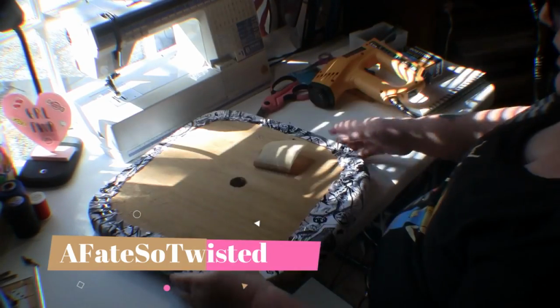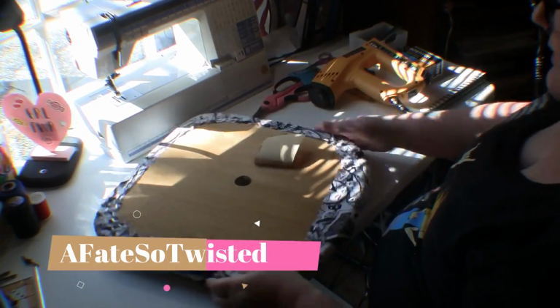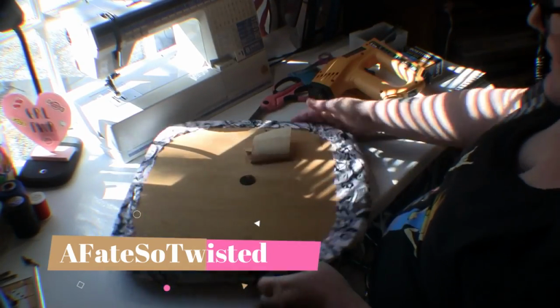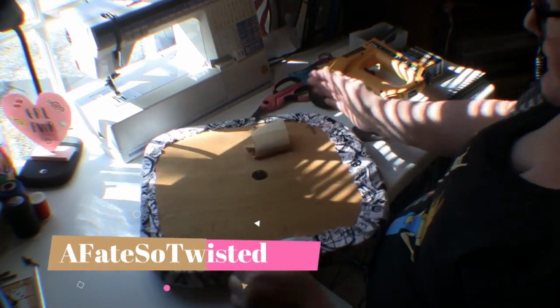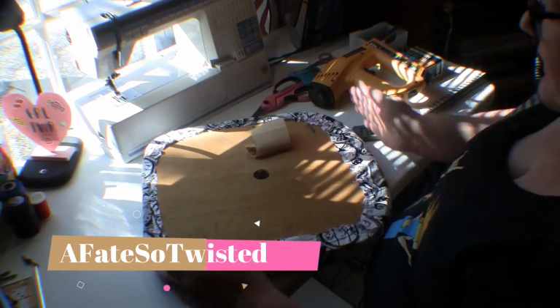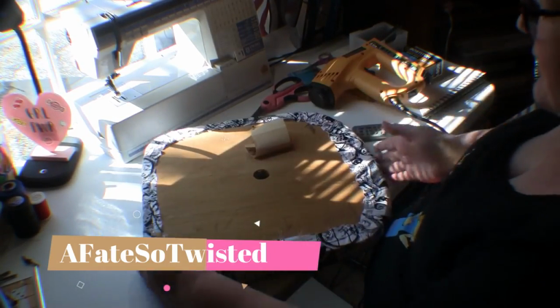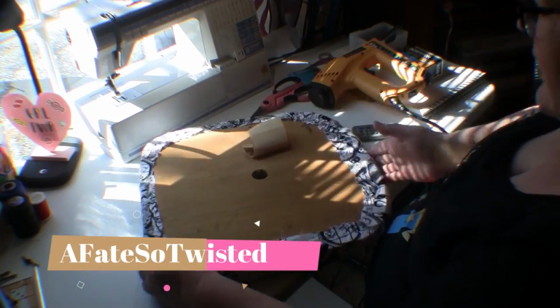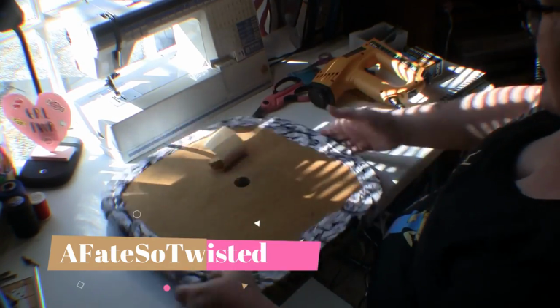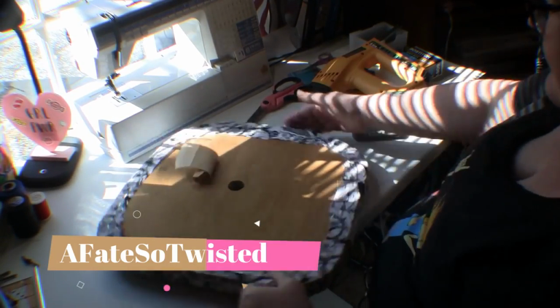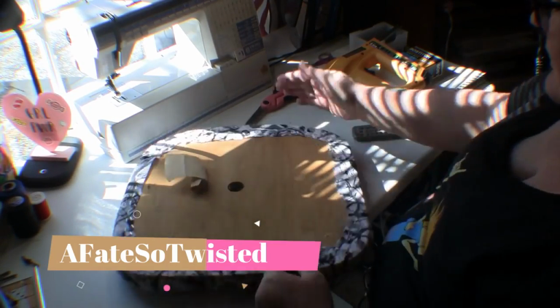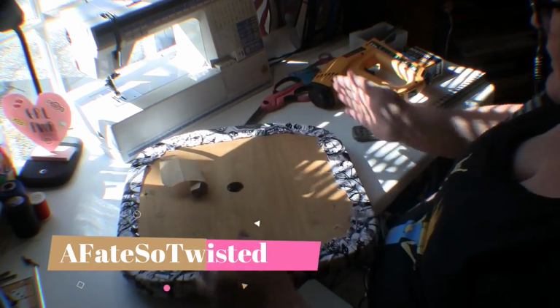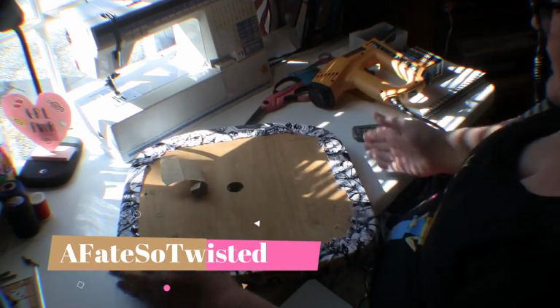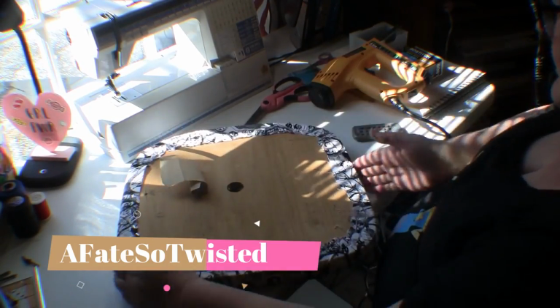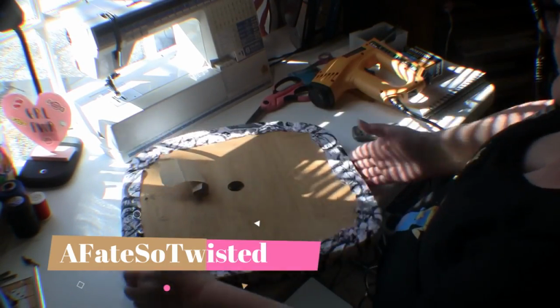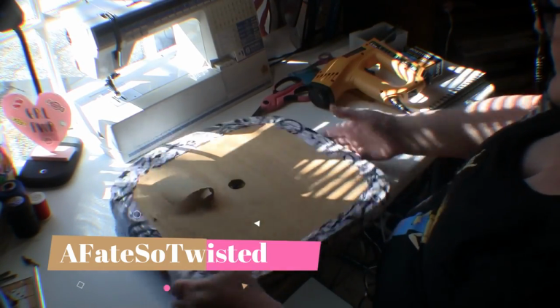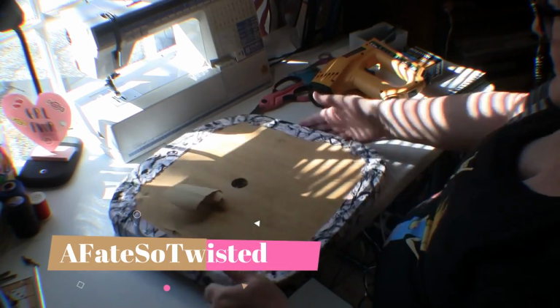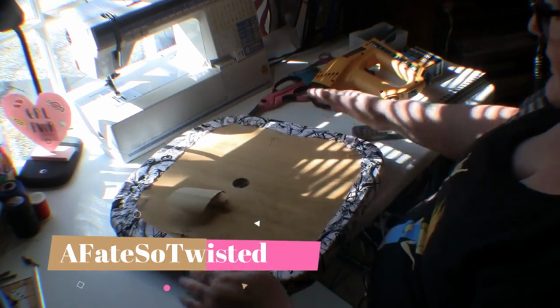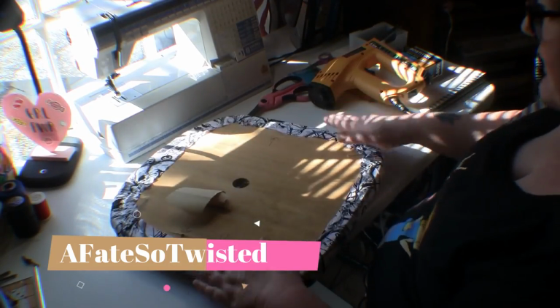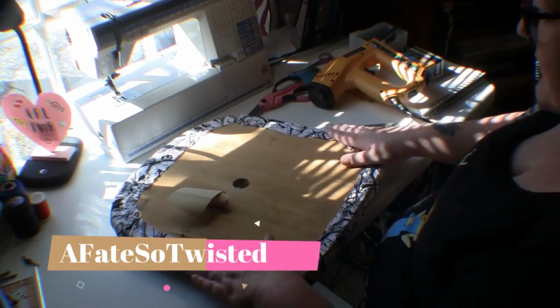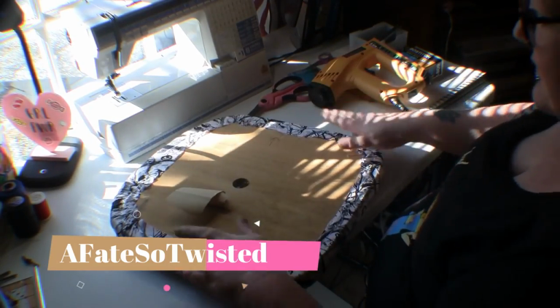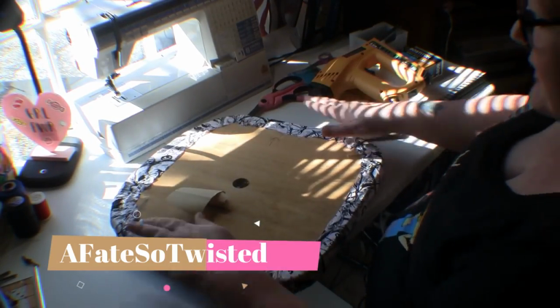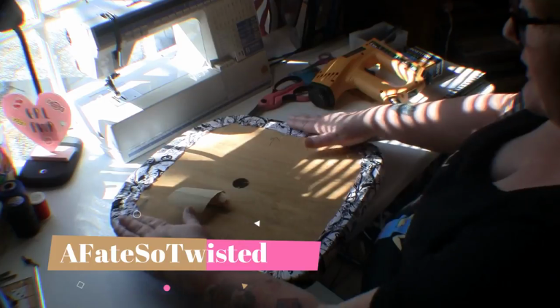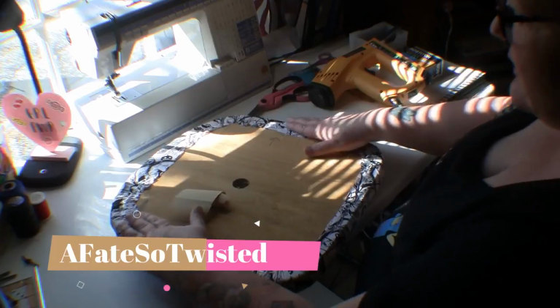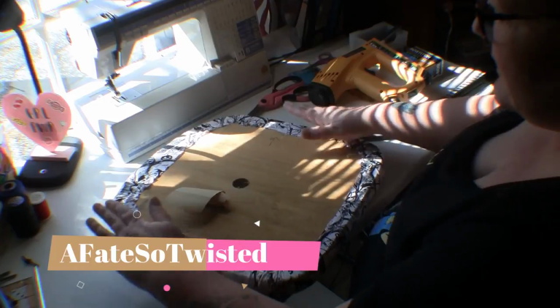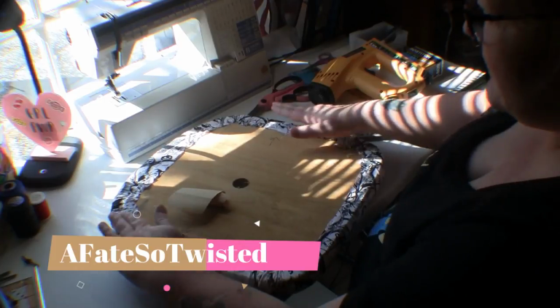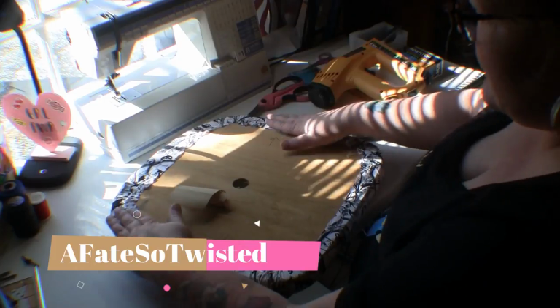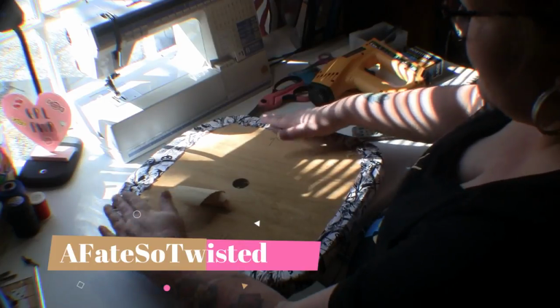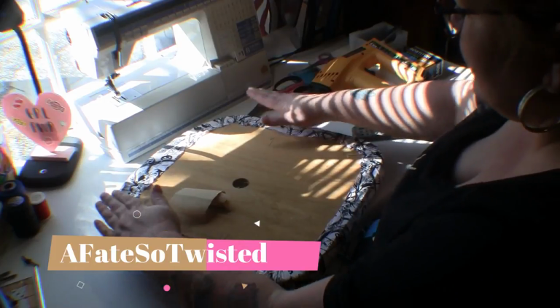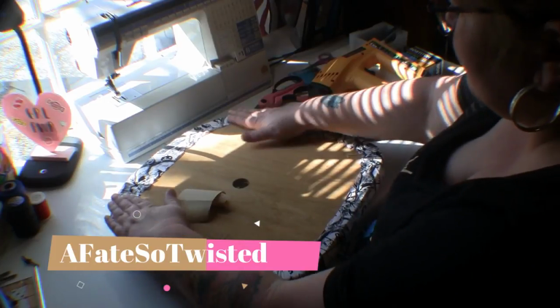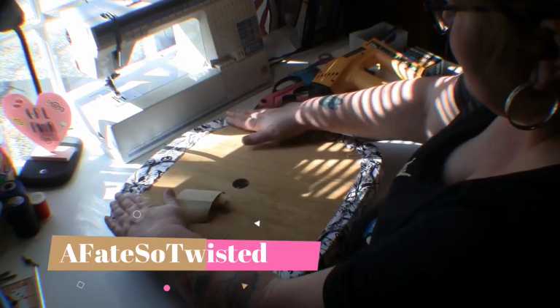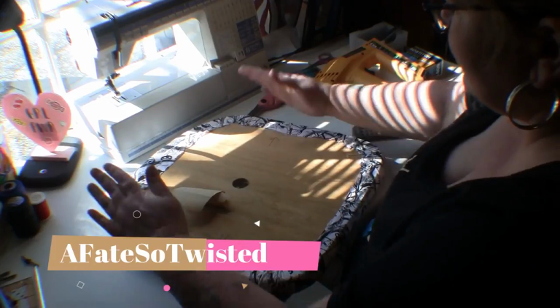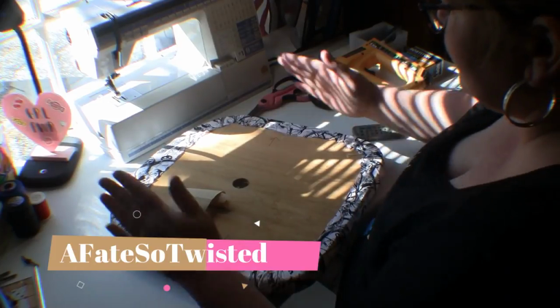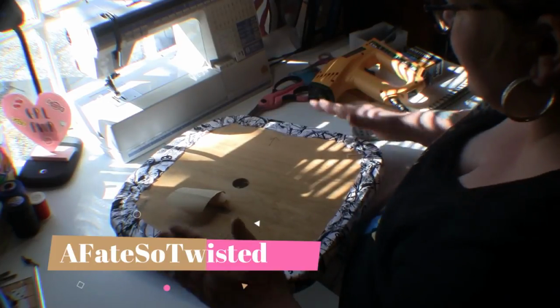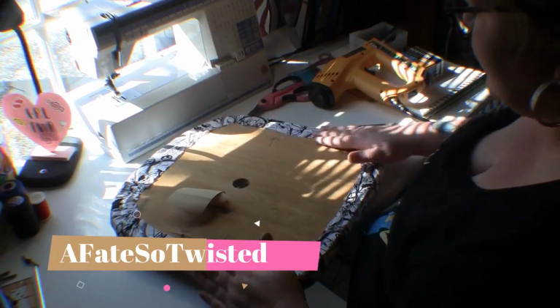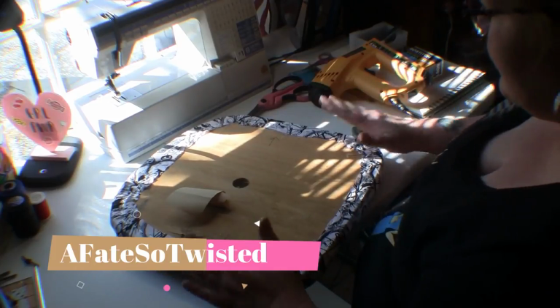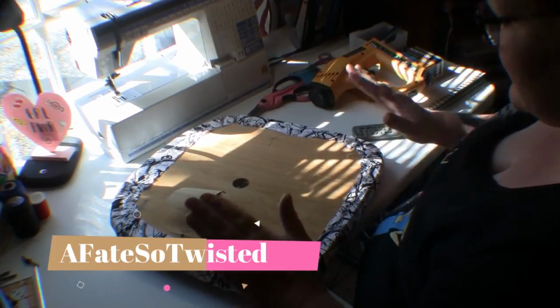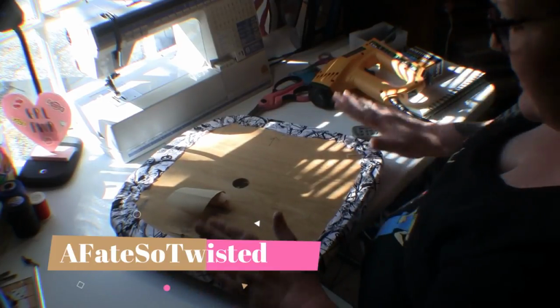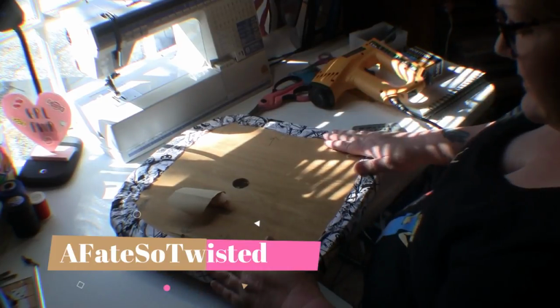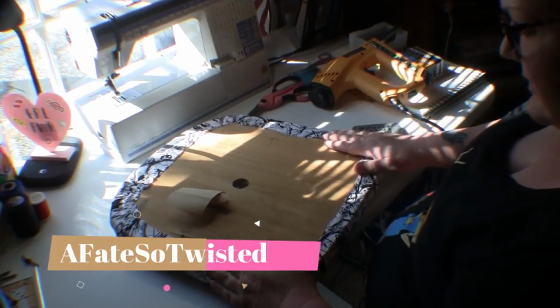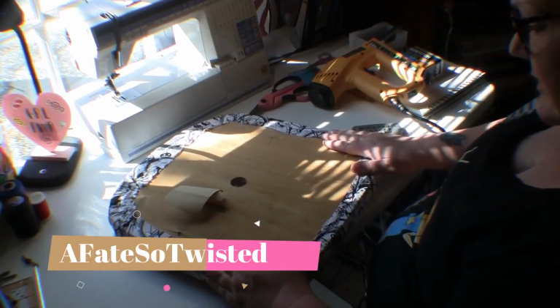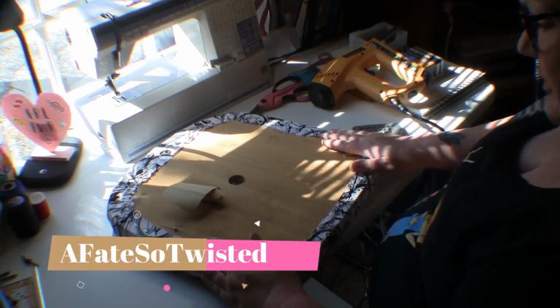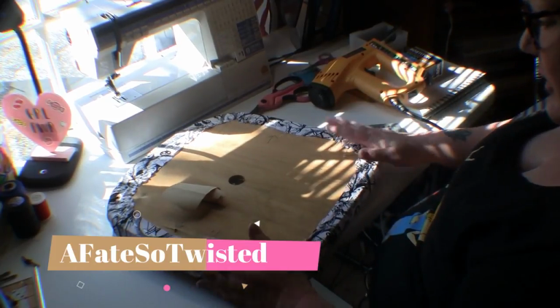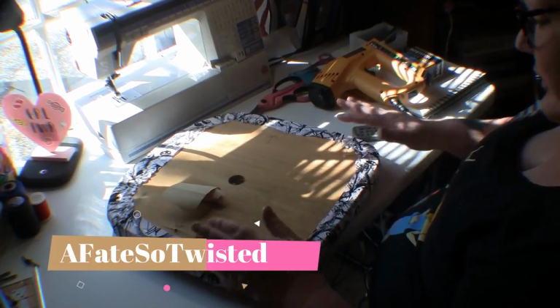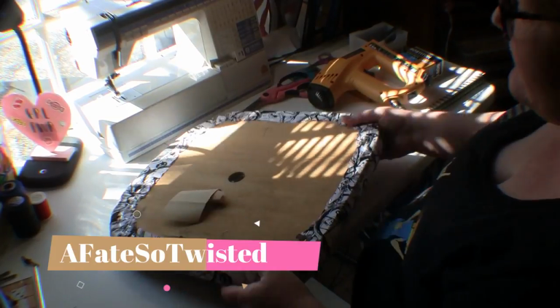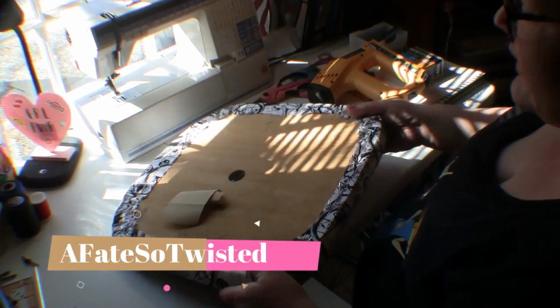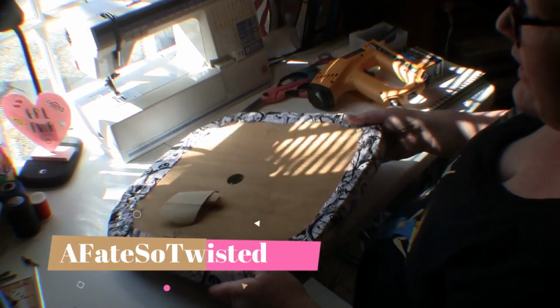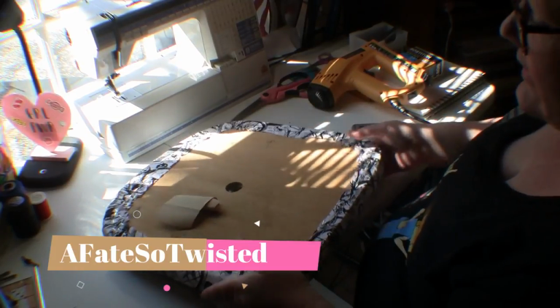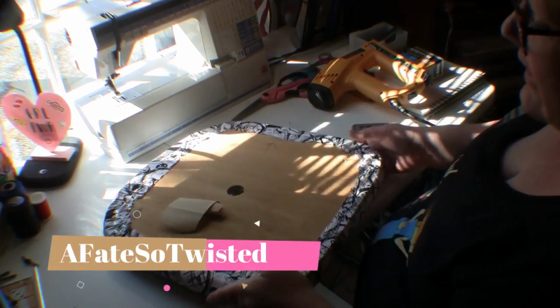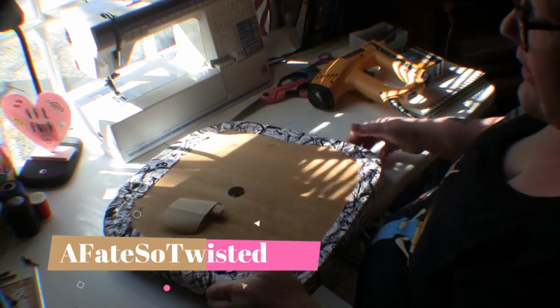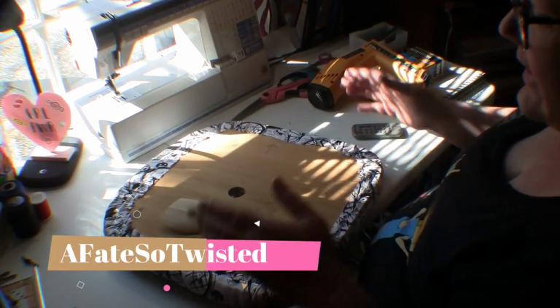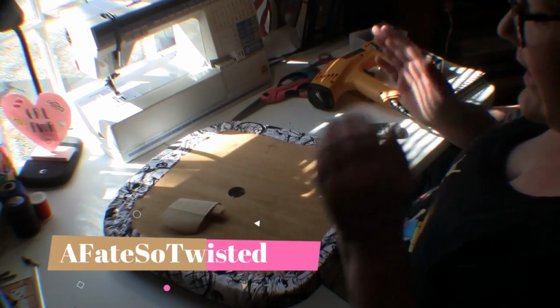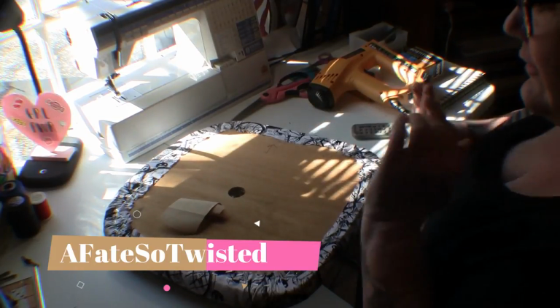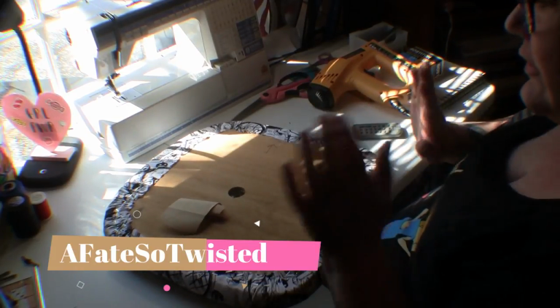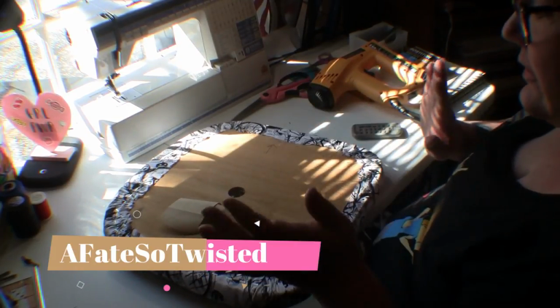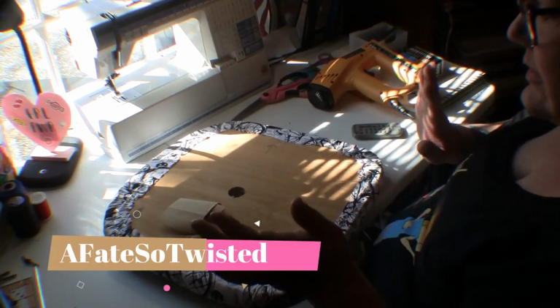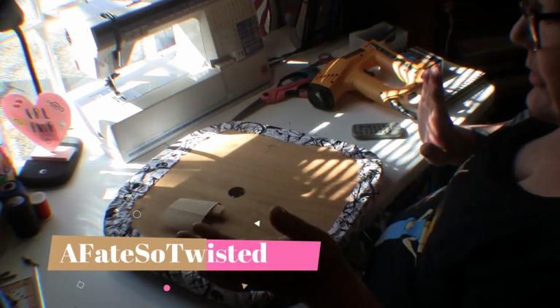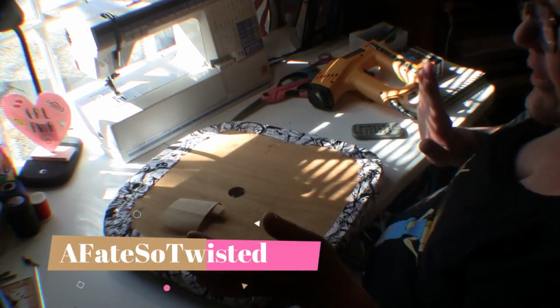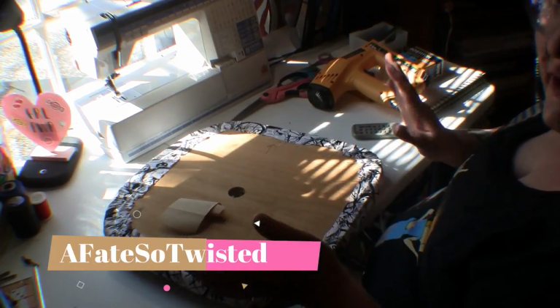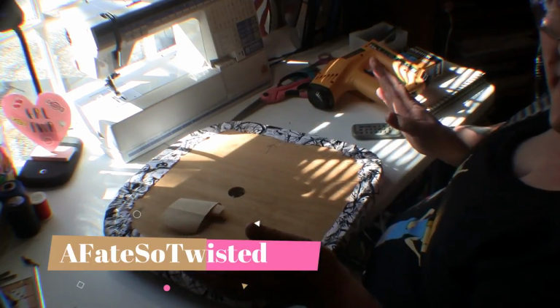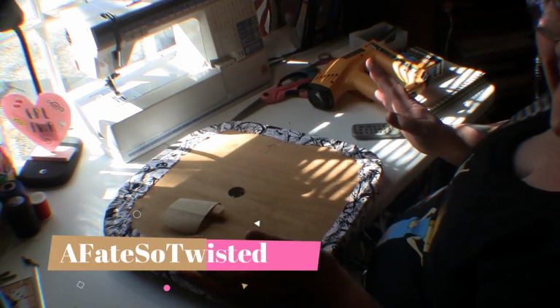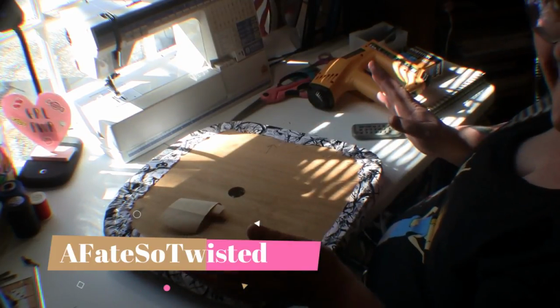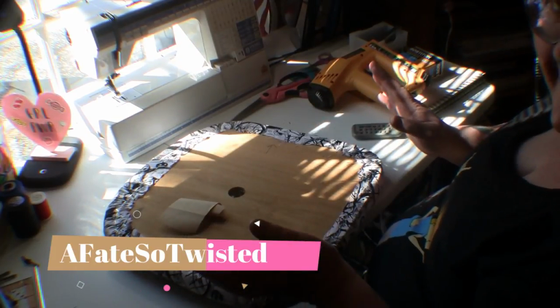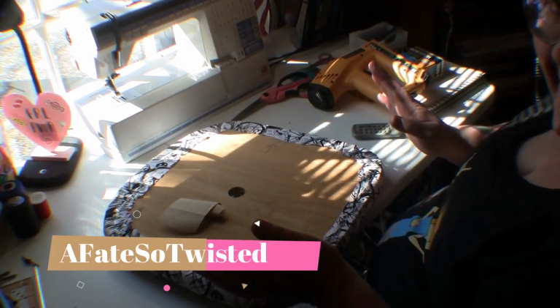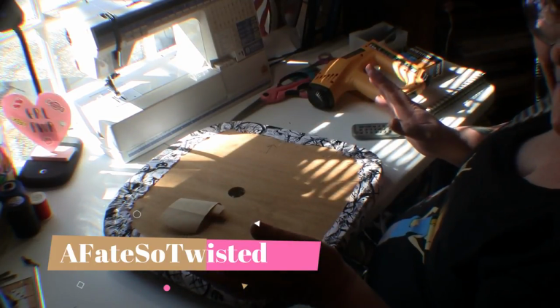Everything is laying down nice and smooth. Now all I have to do is put the chair back together.